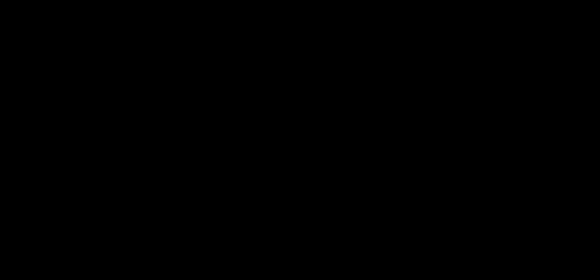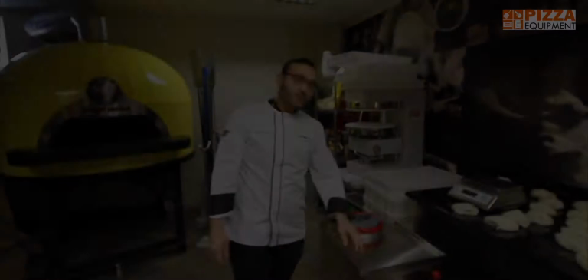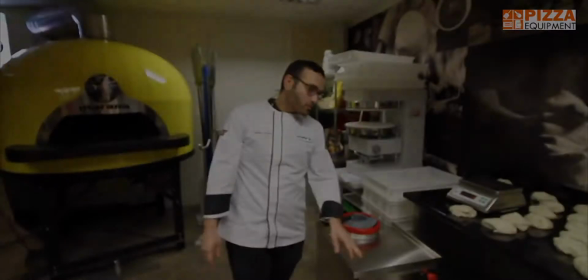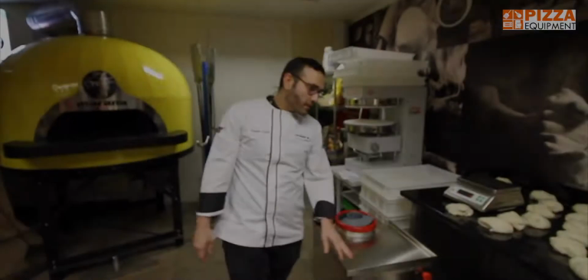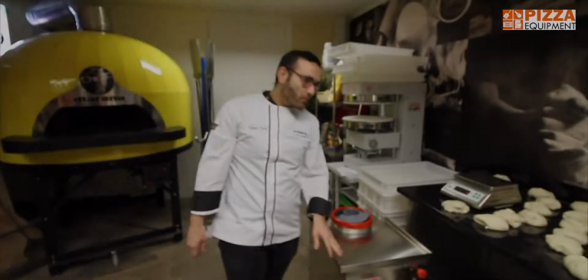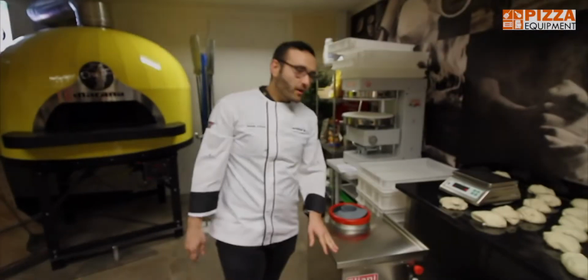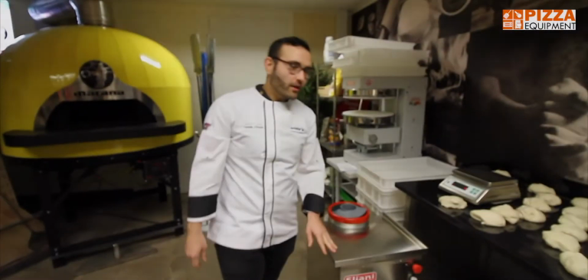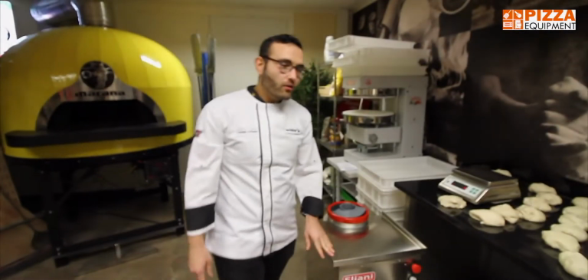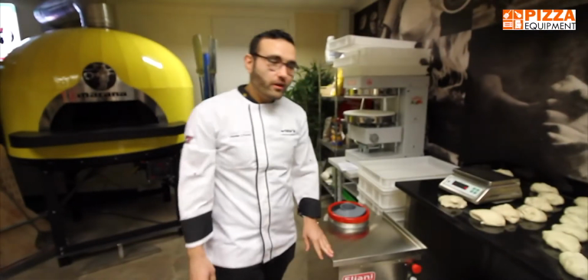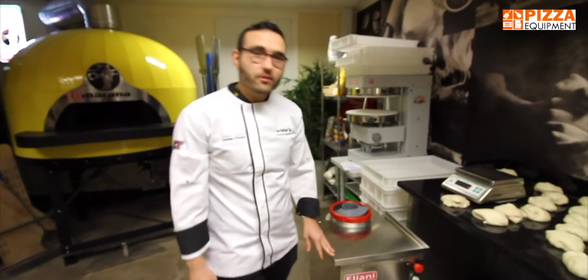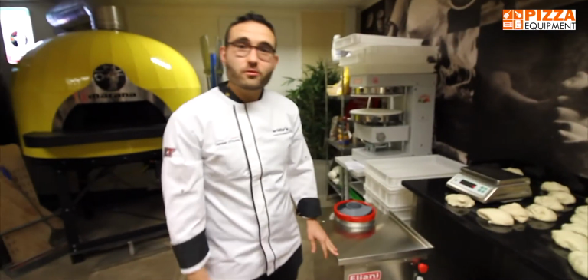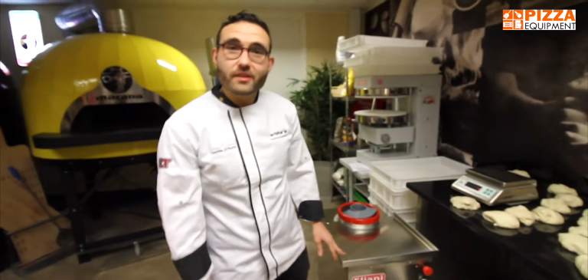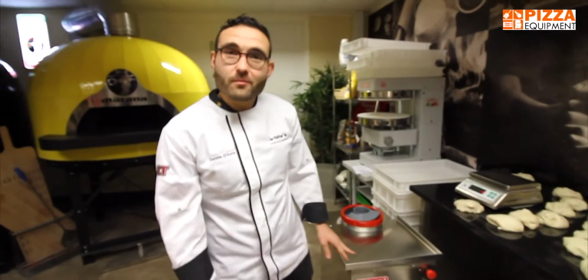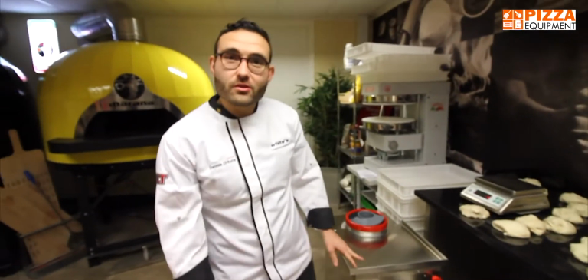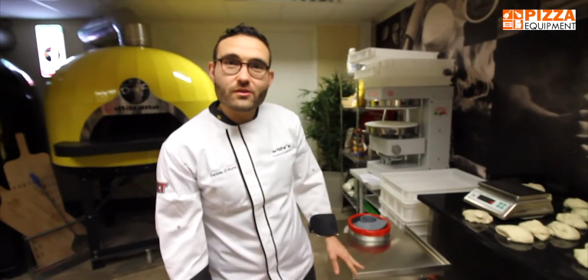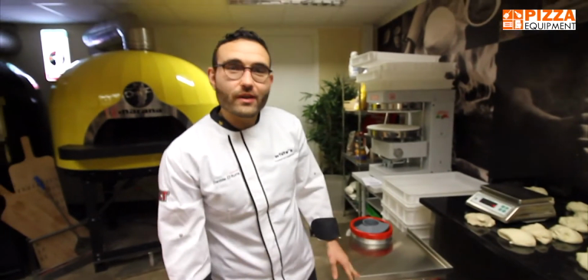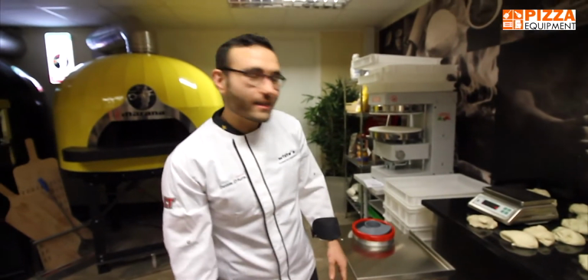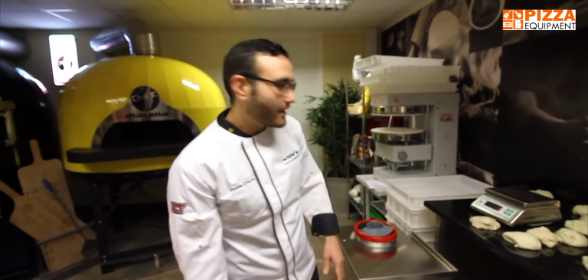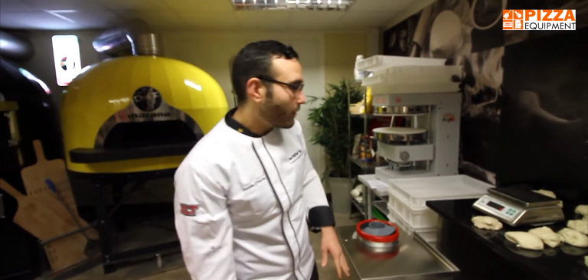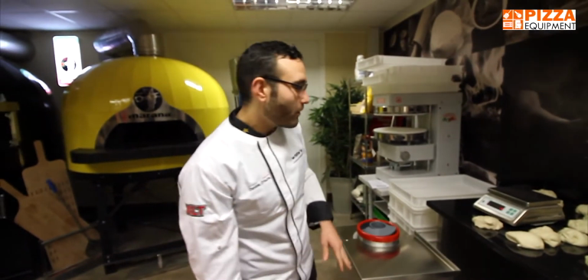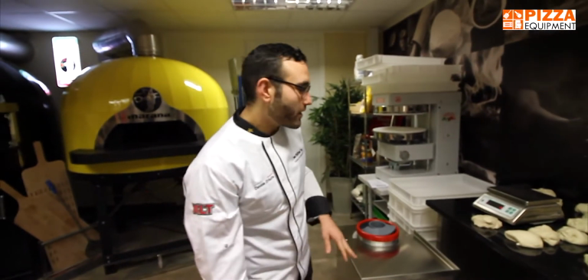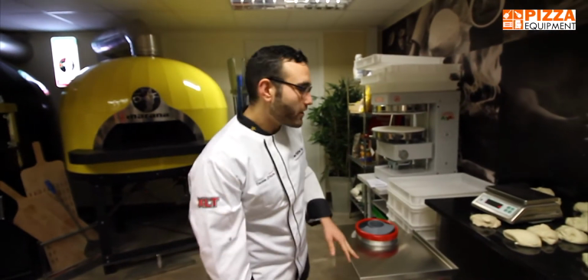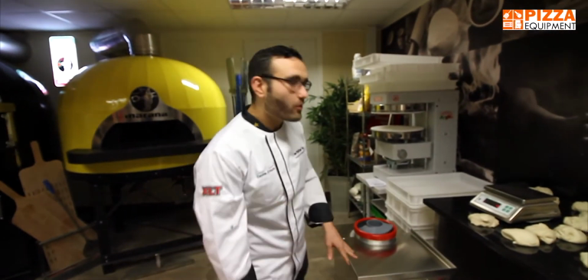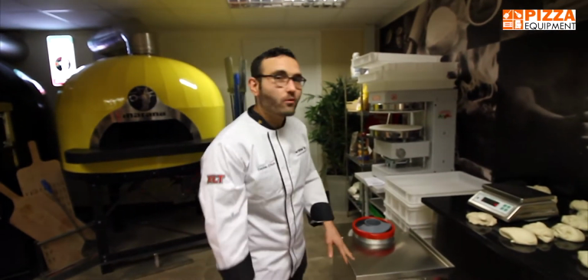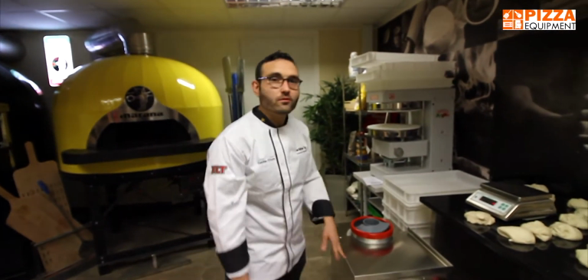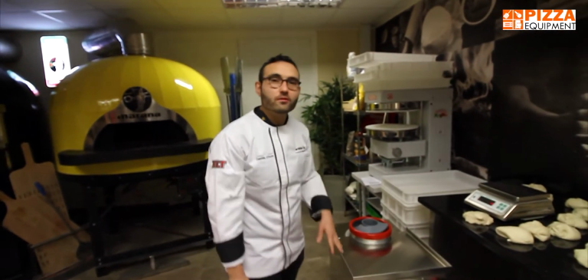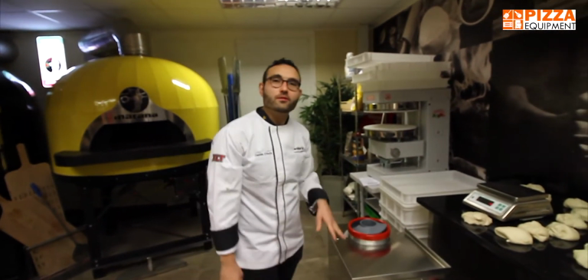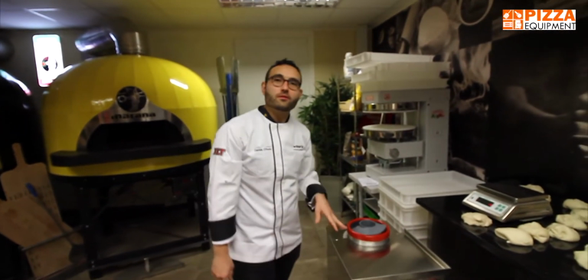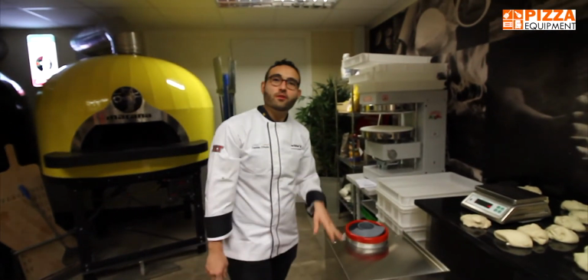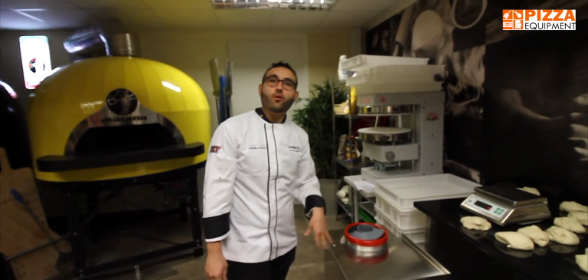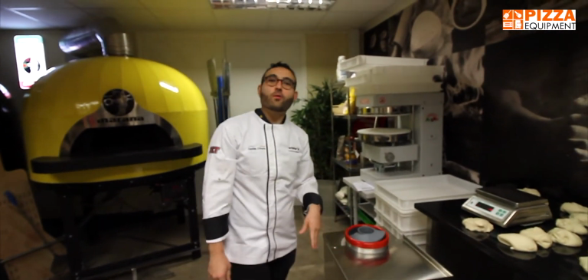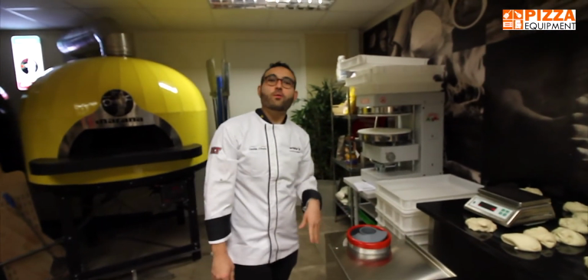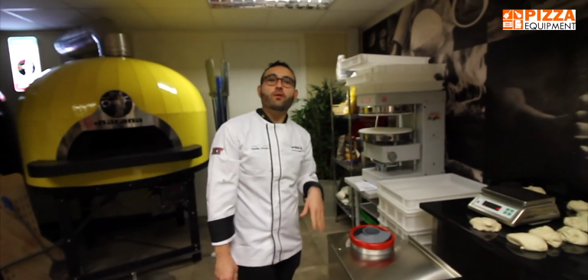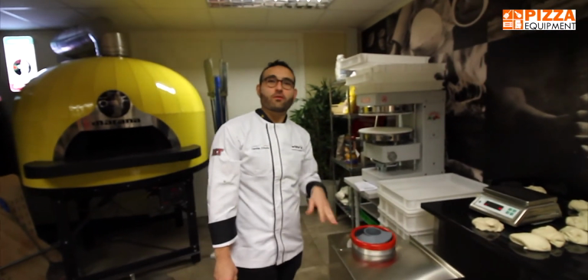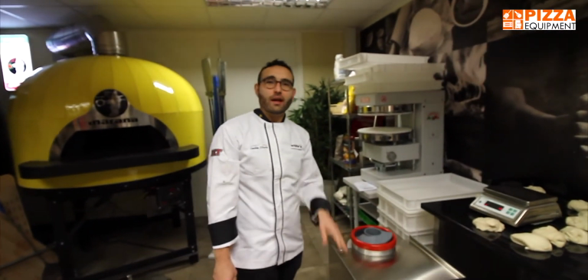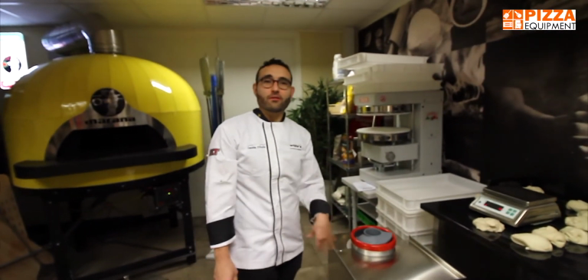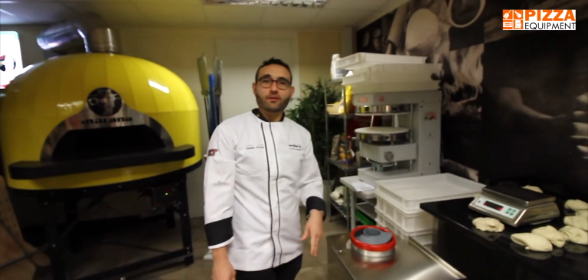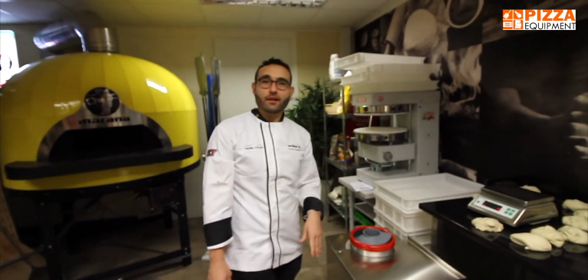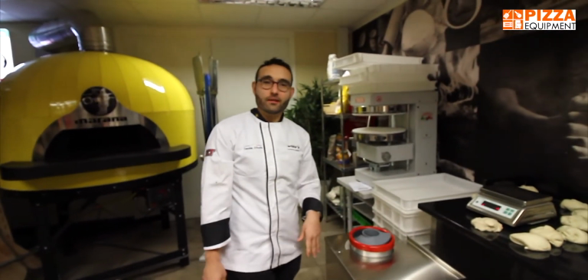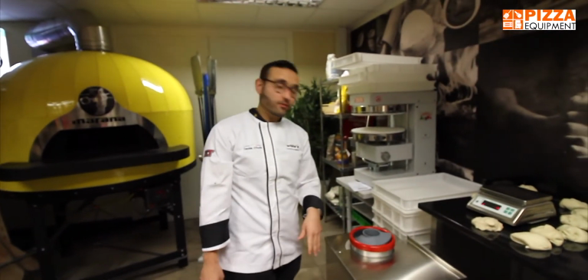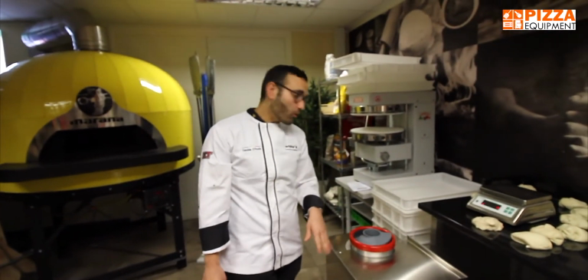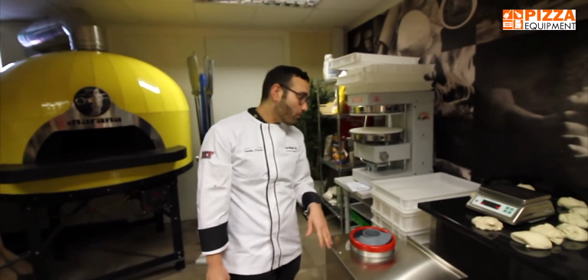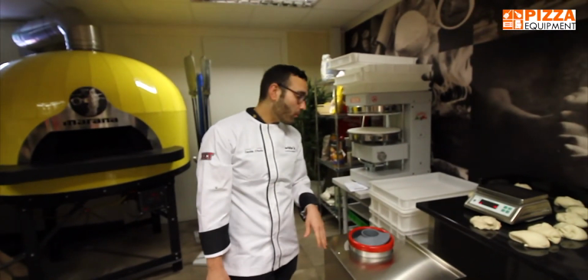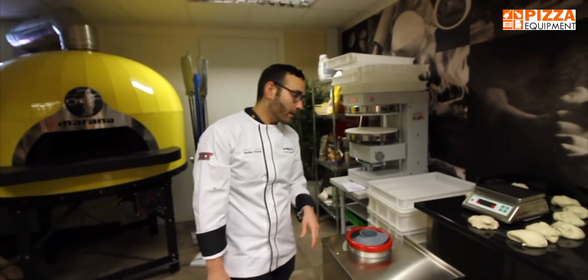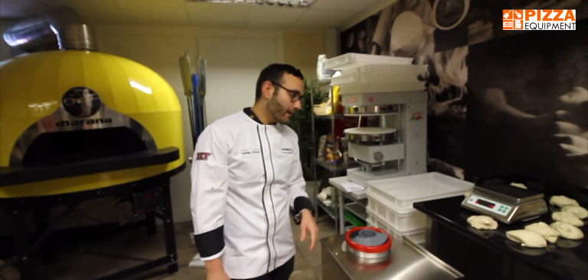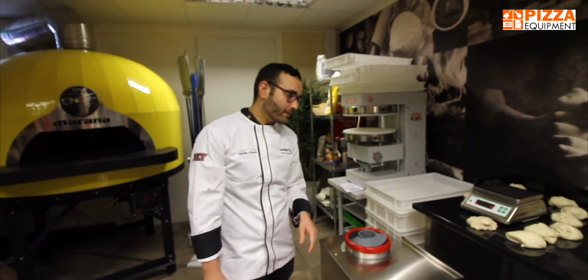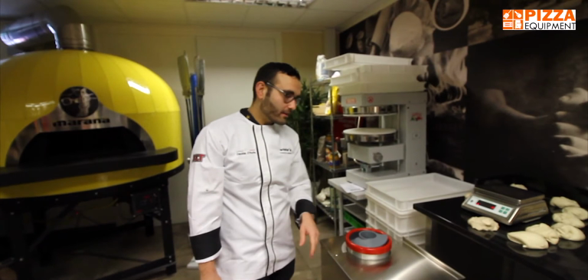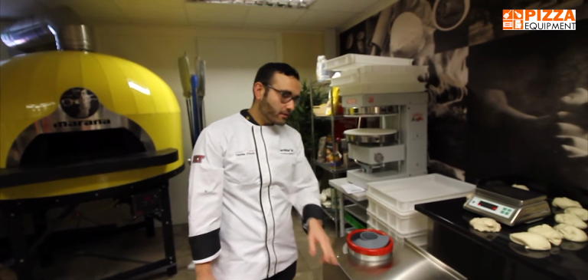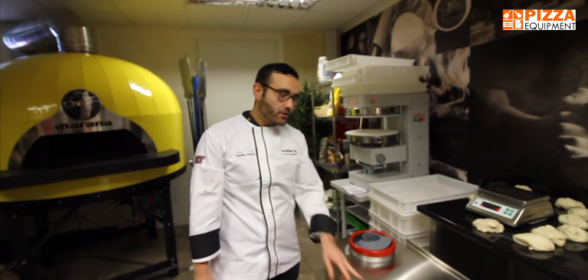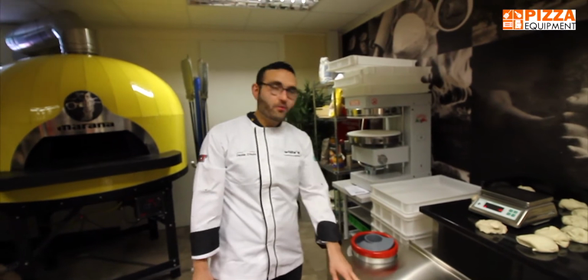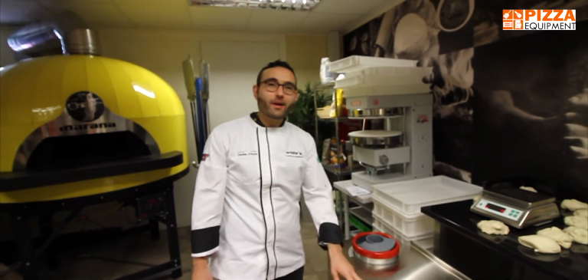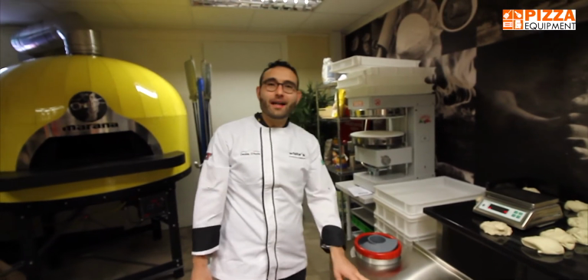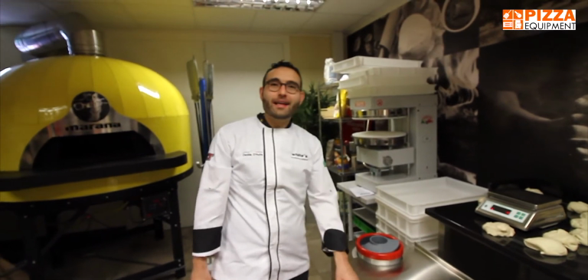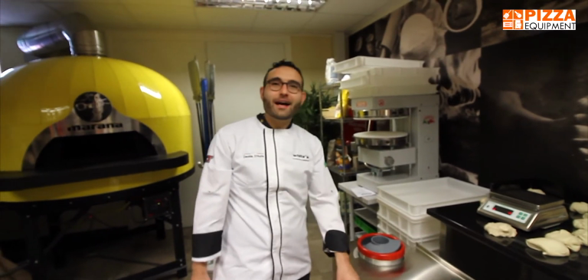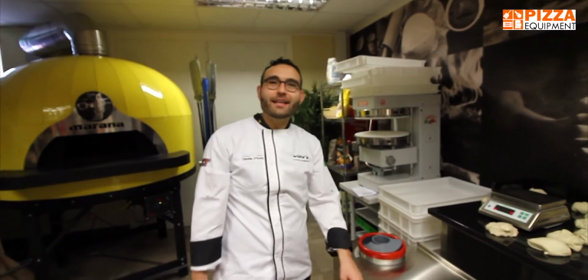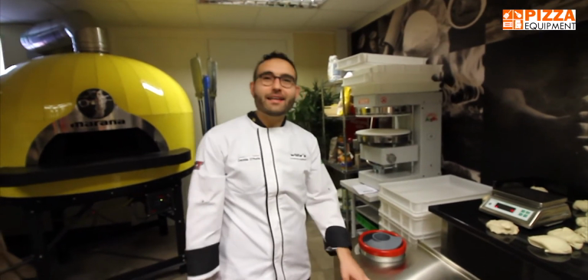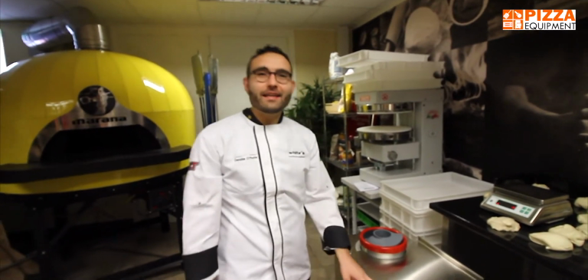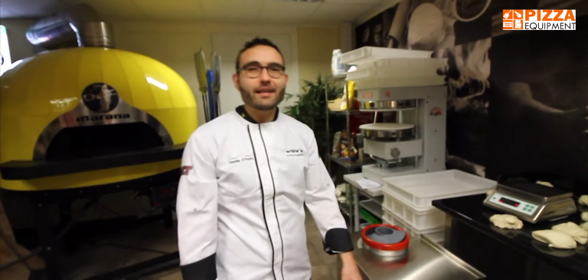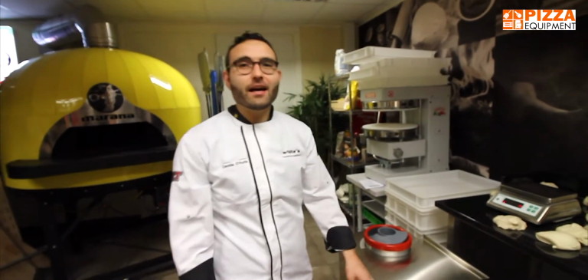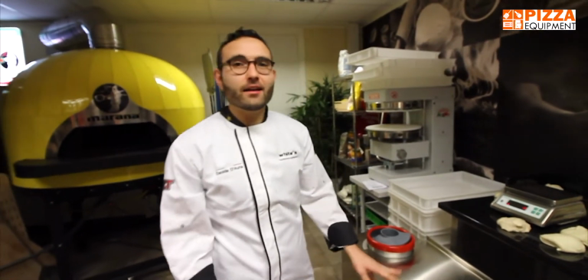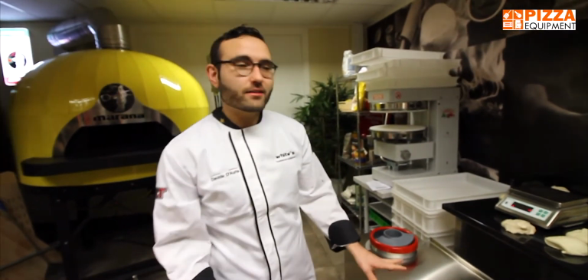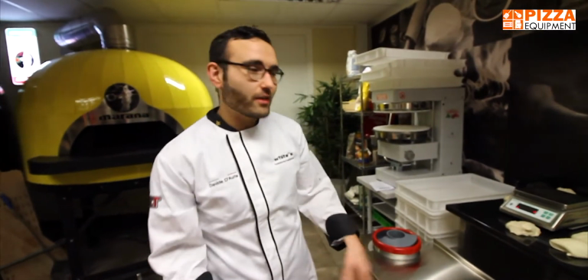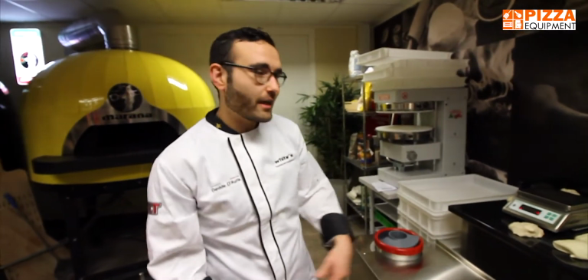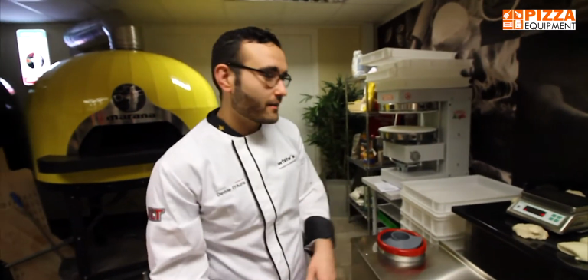Today we are going to demonstrate our new dough rounder, dough ball rounder, the new Eliani EL300.